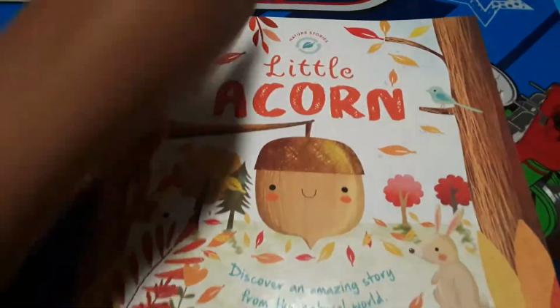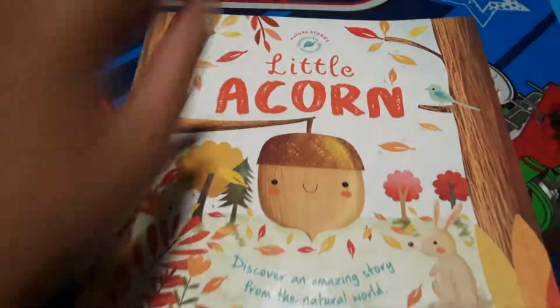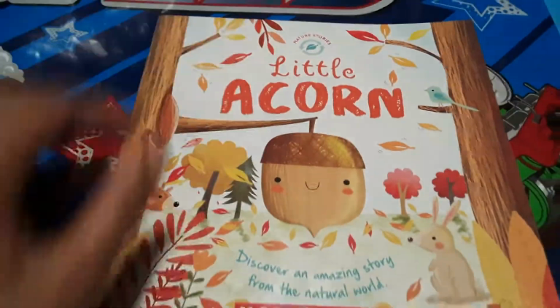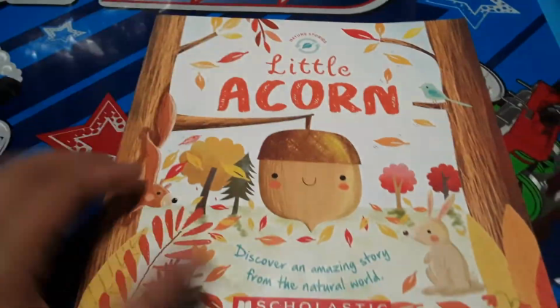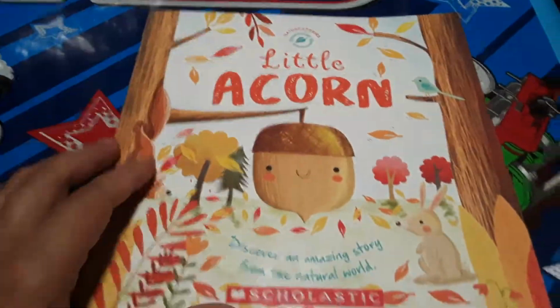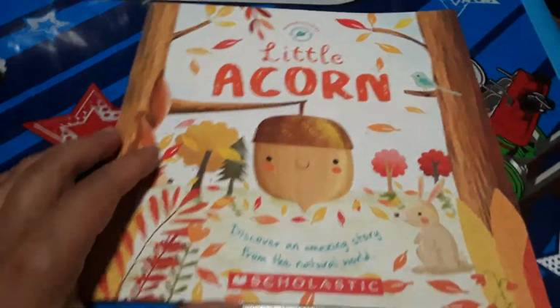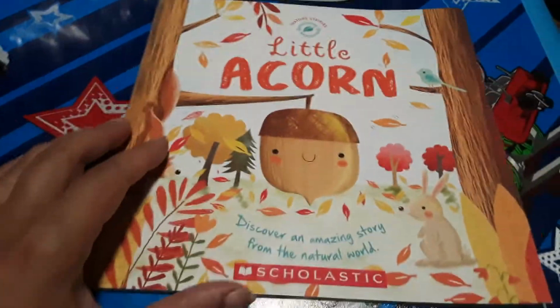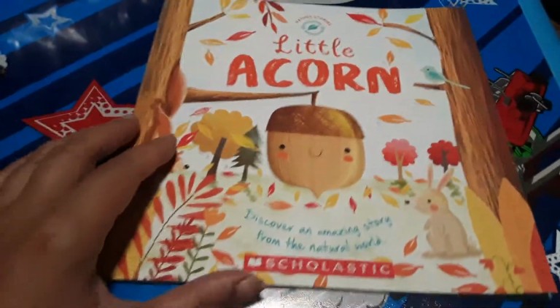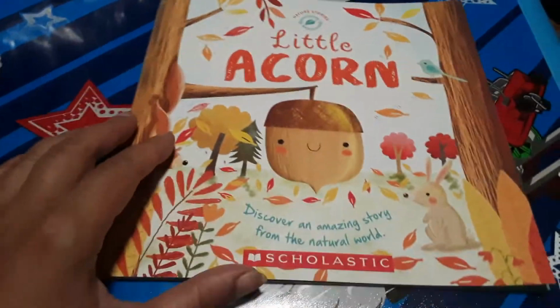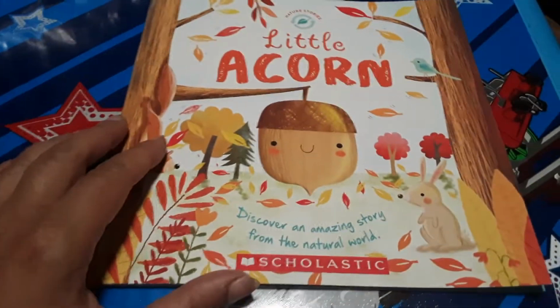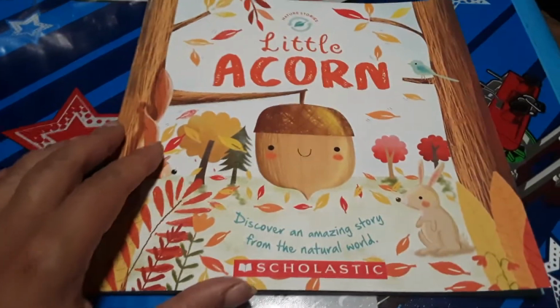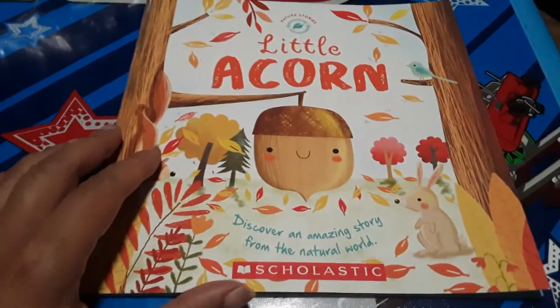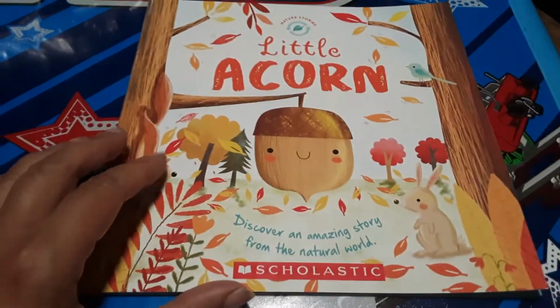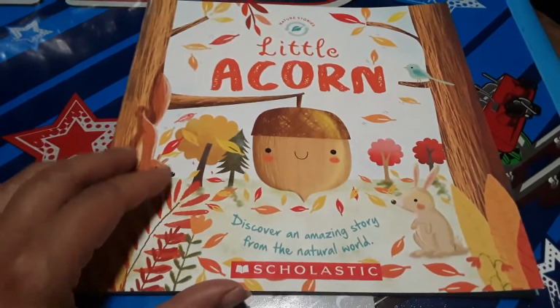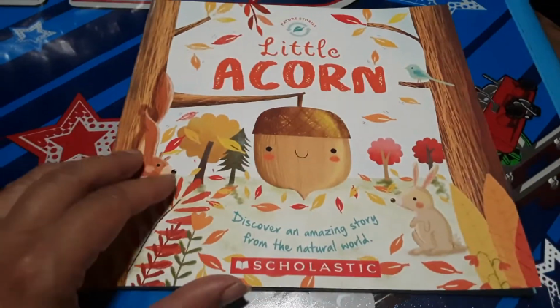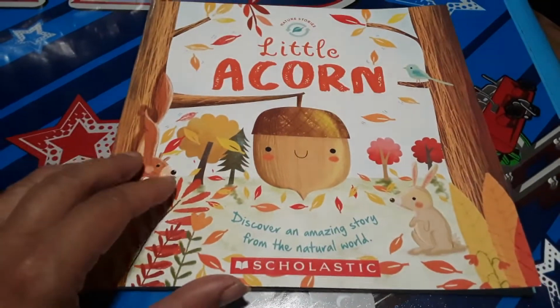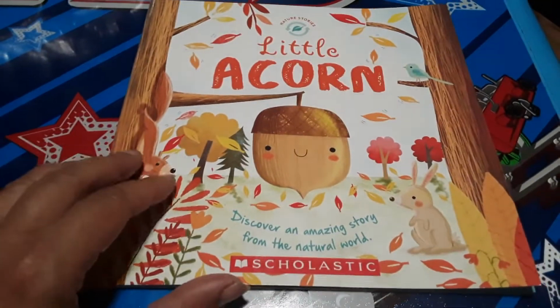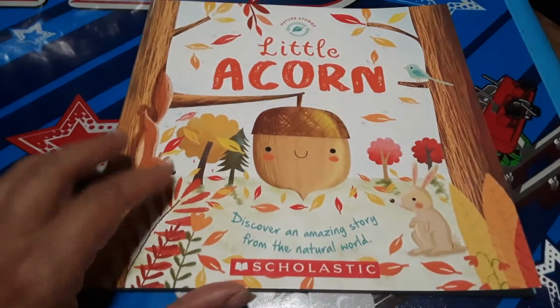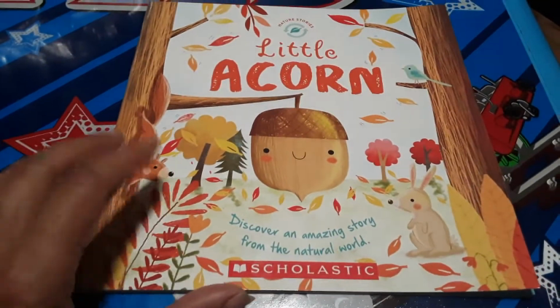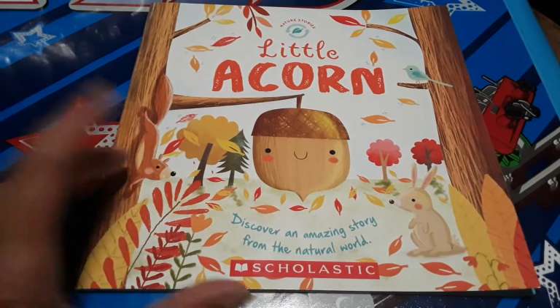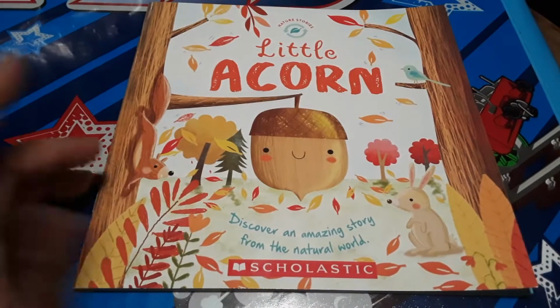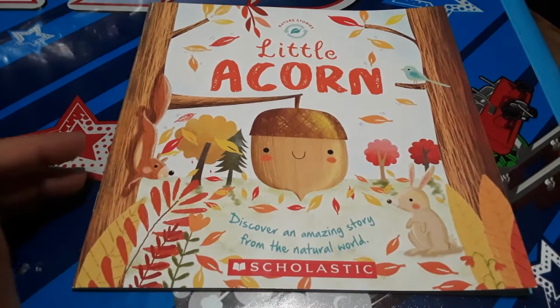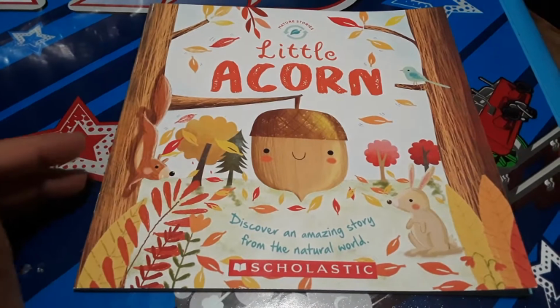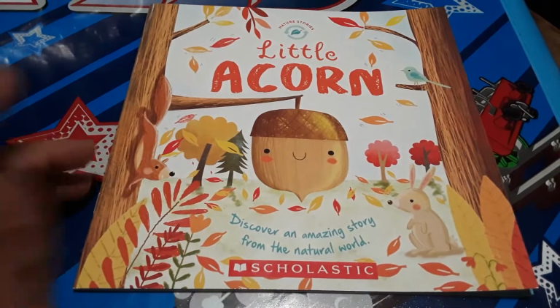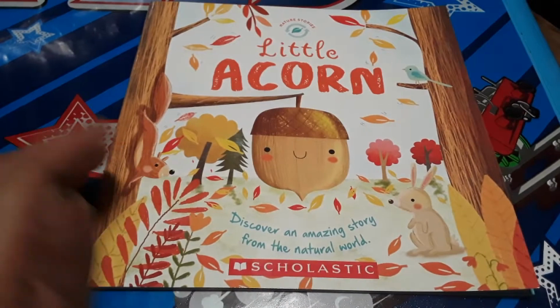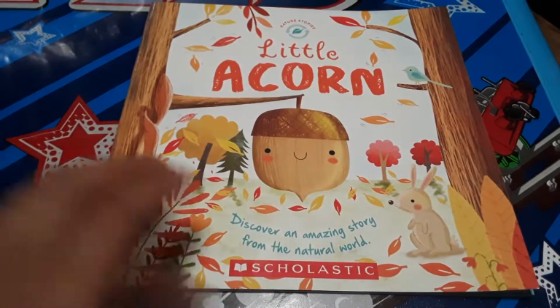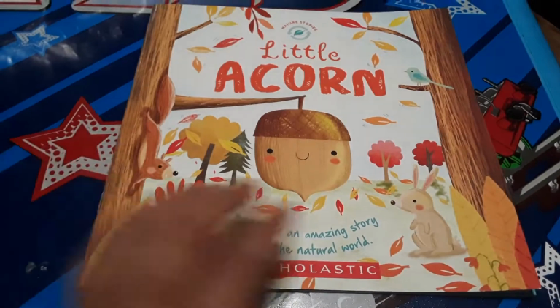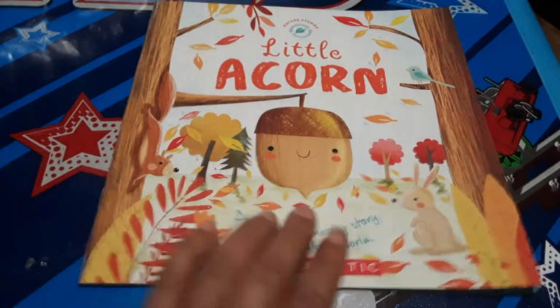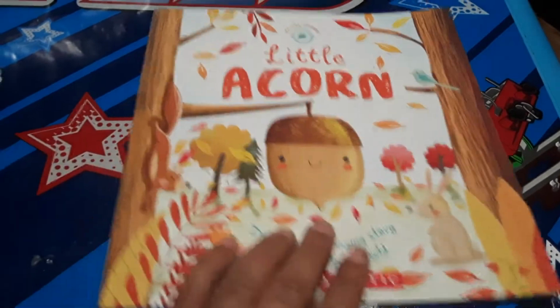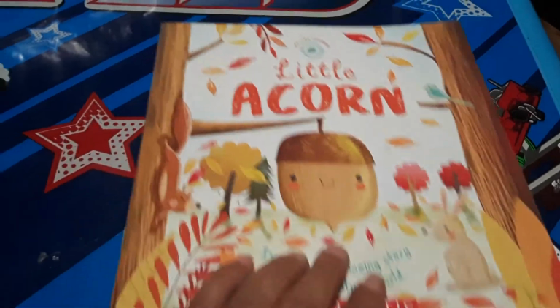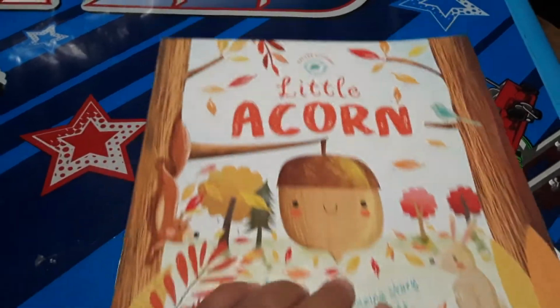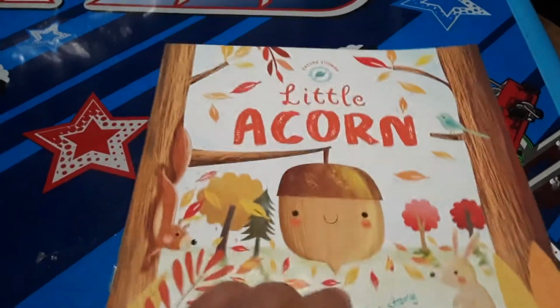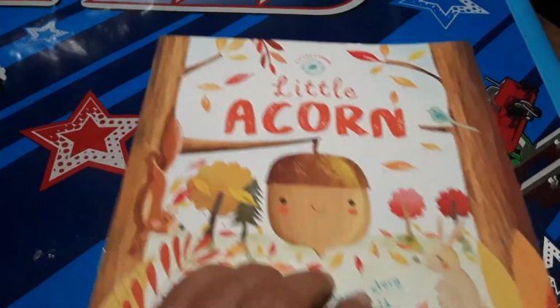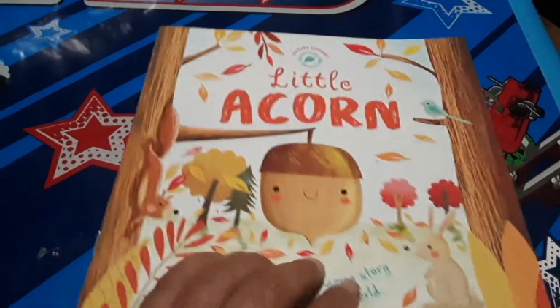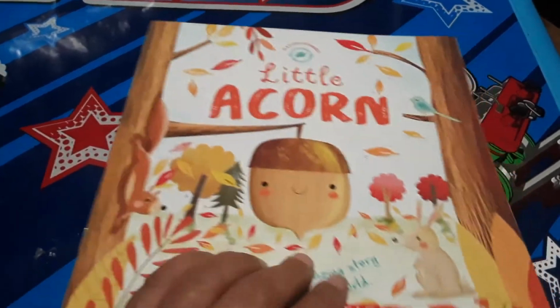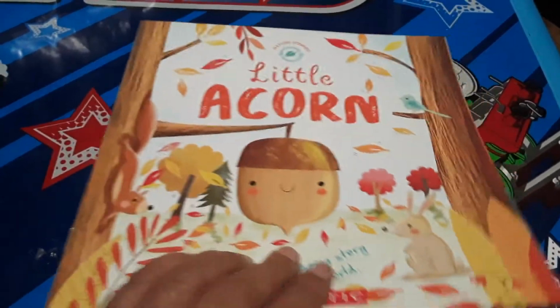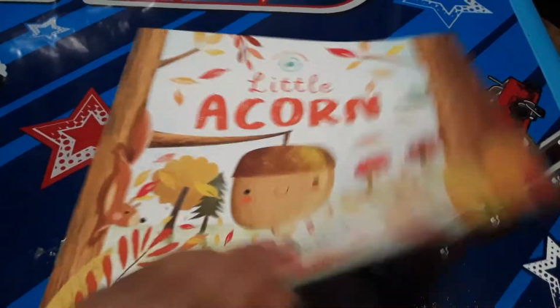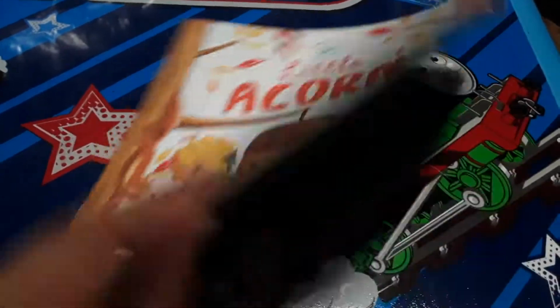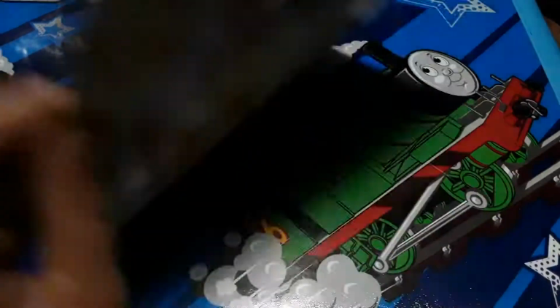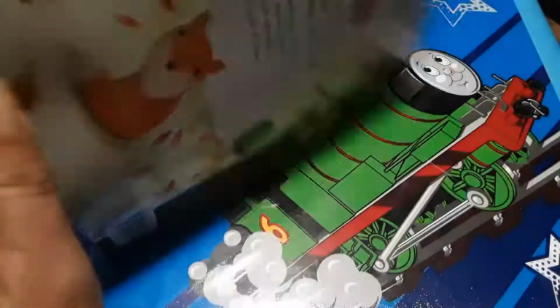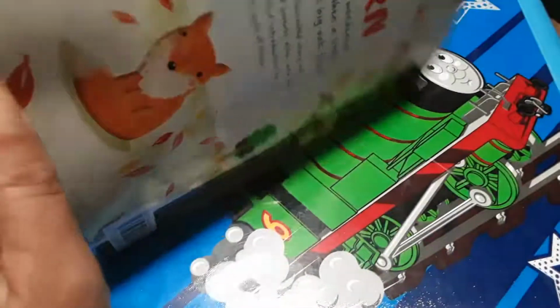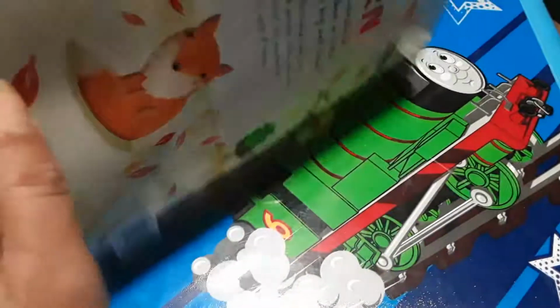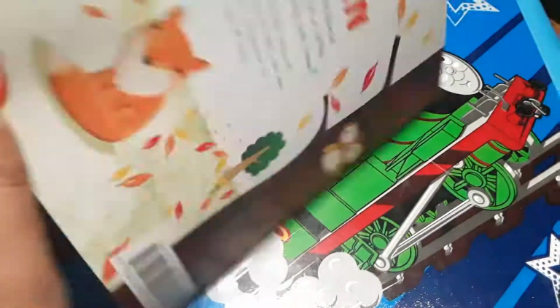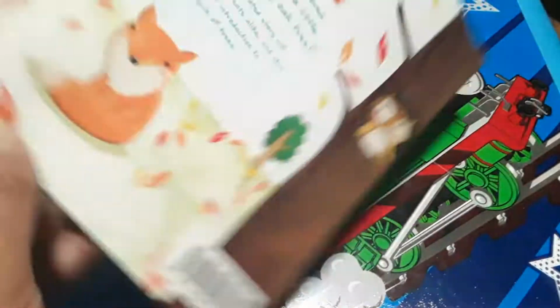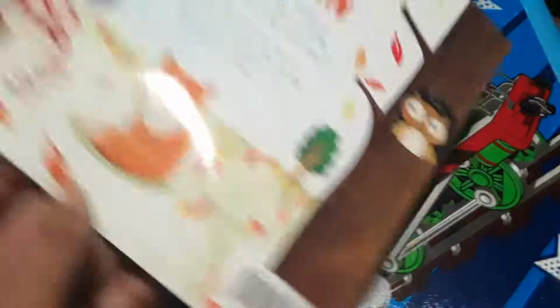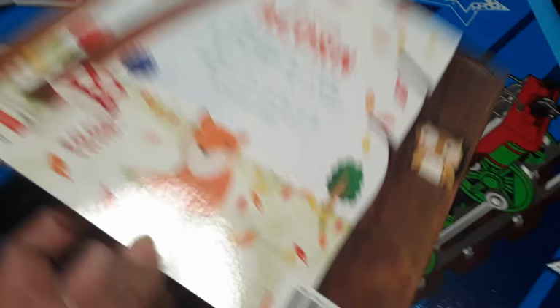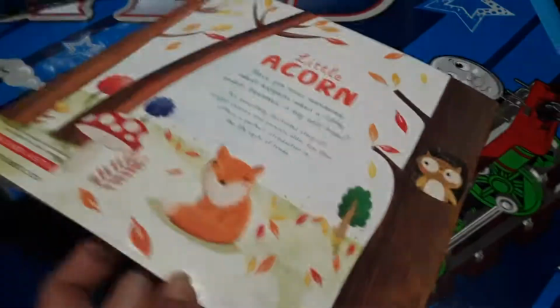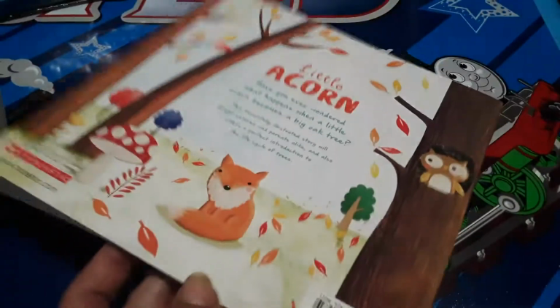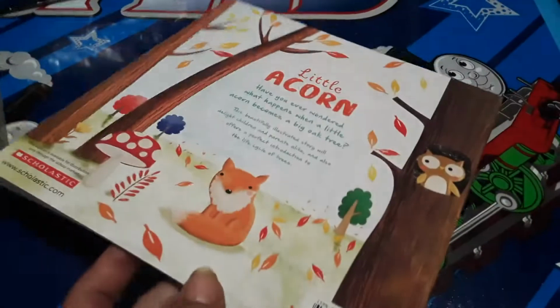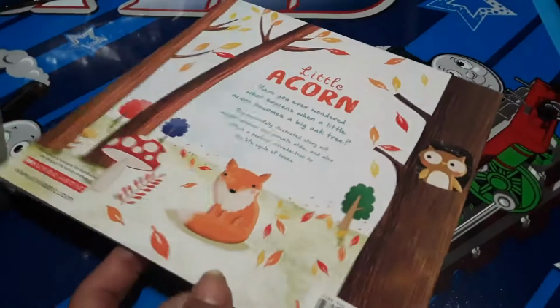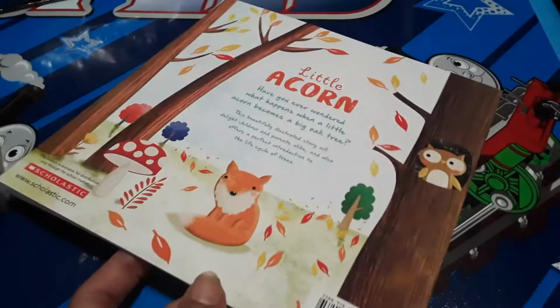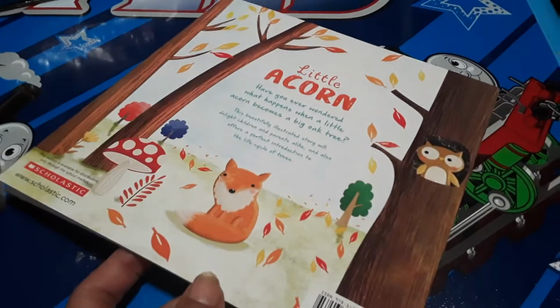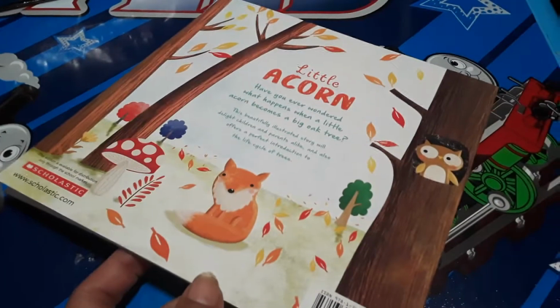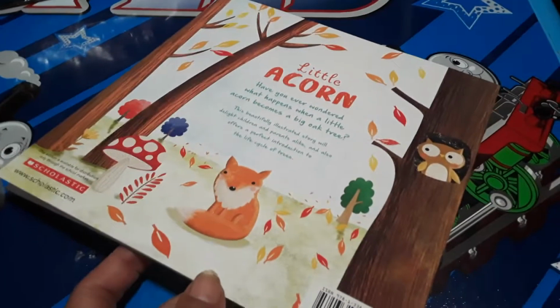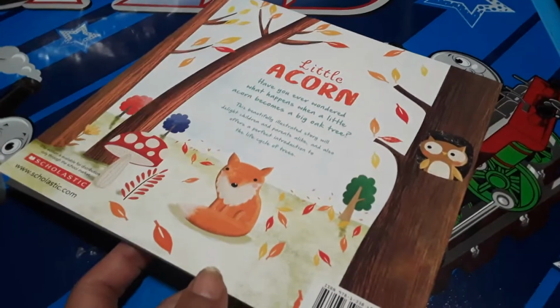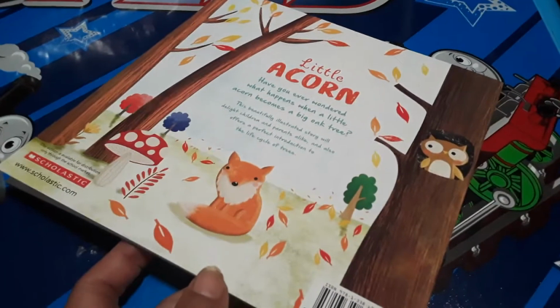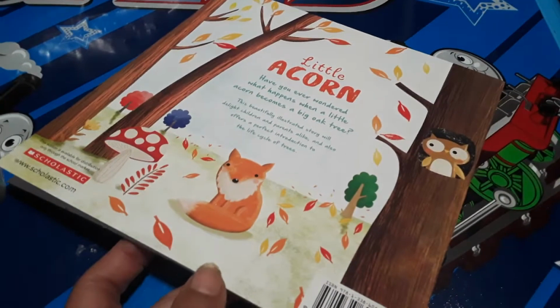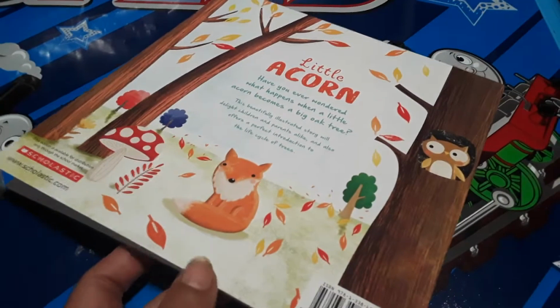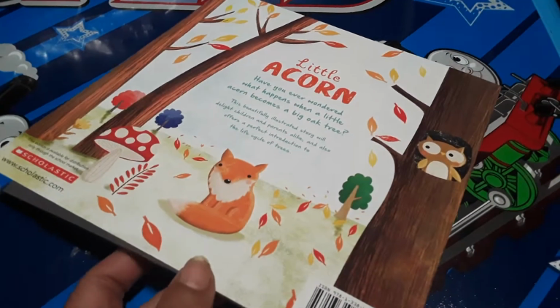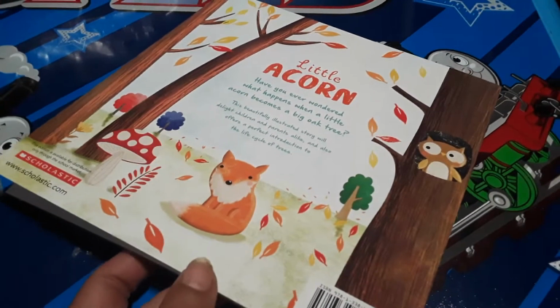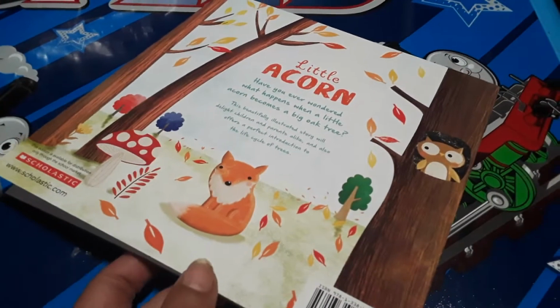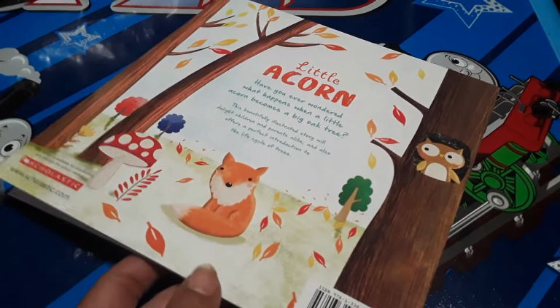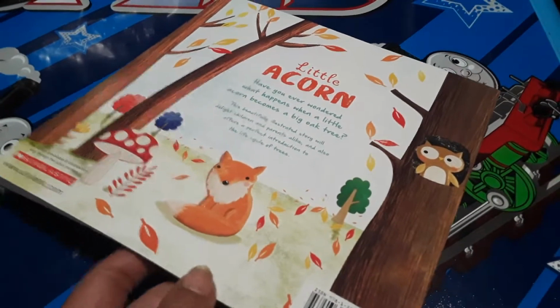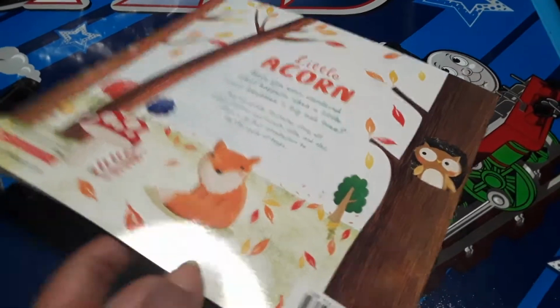This one is The Little Acorn, and this is a story about how an acorn becomes an oak tree.